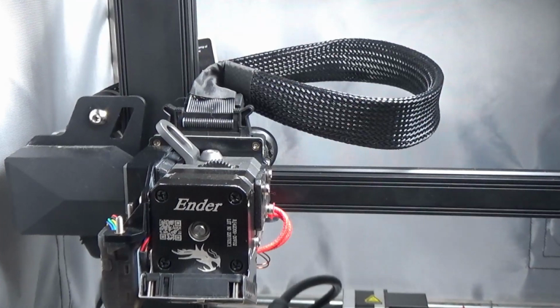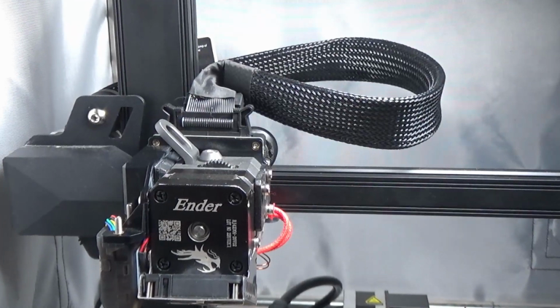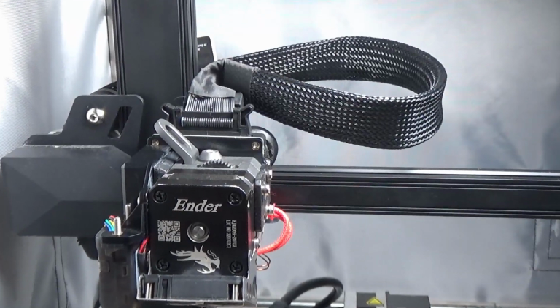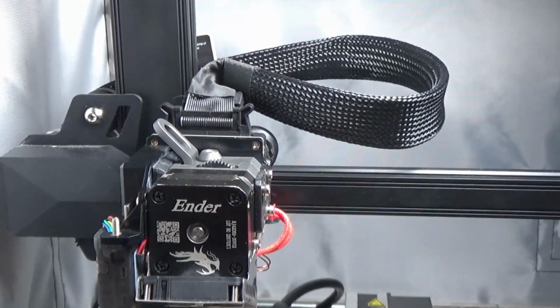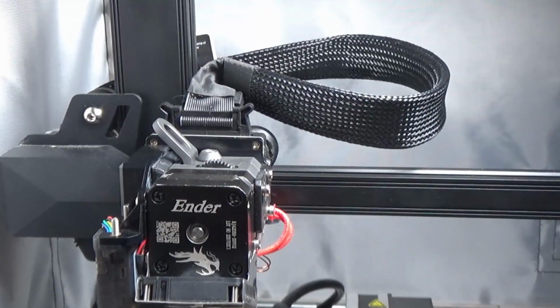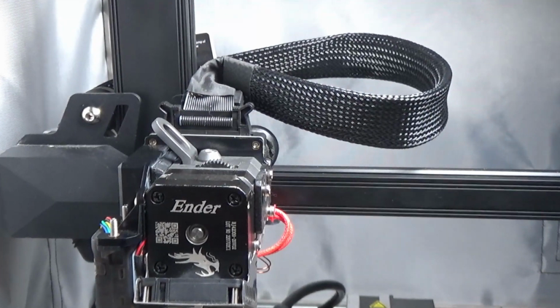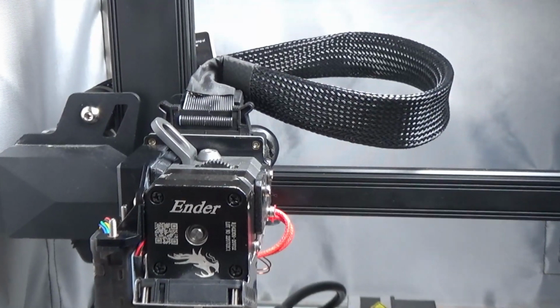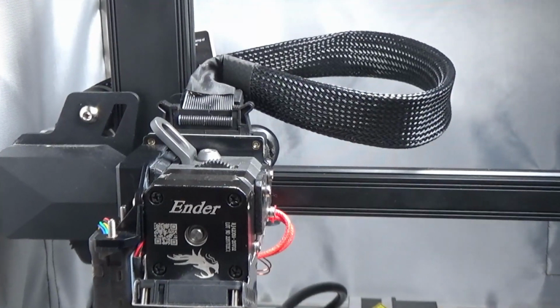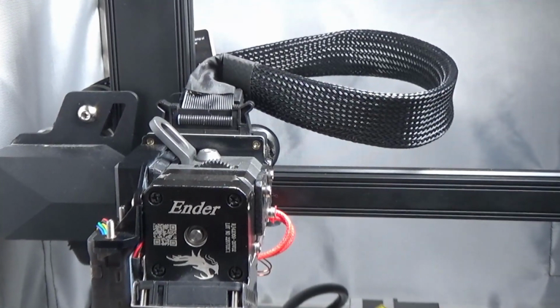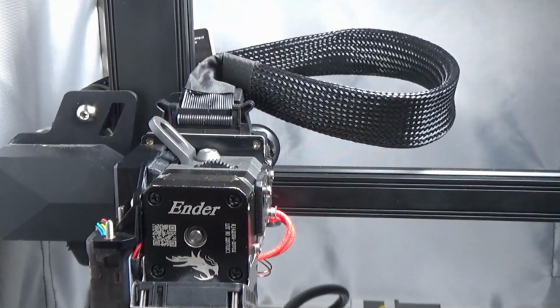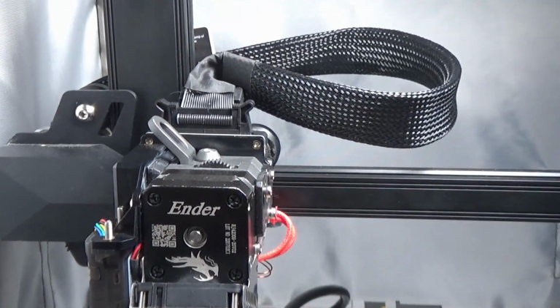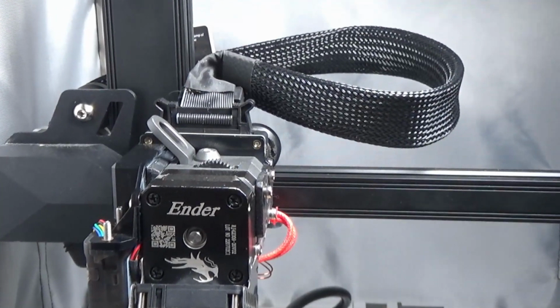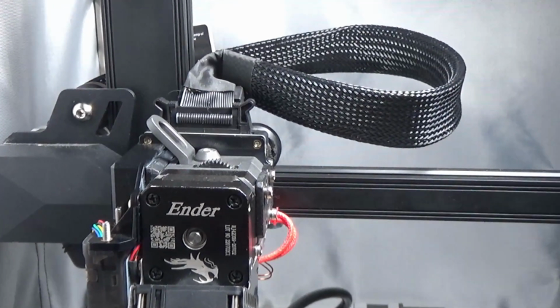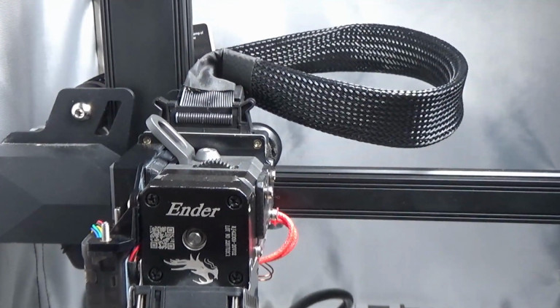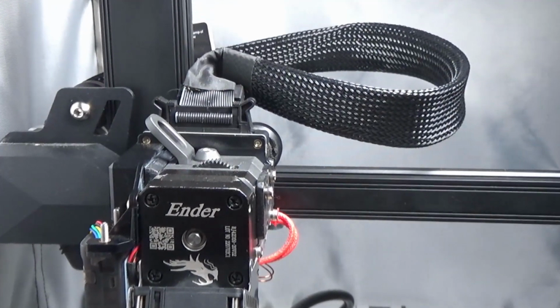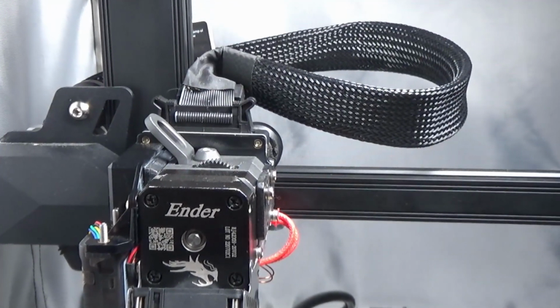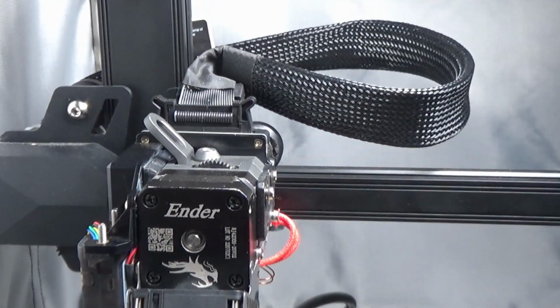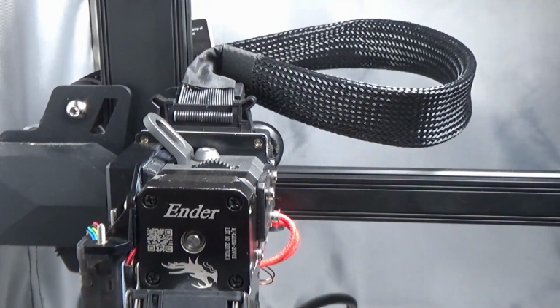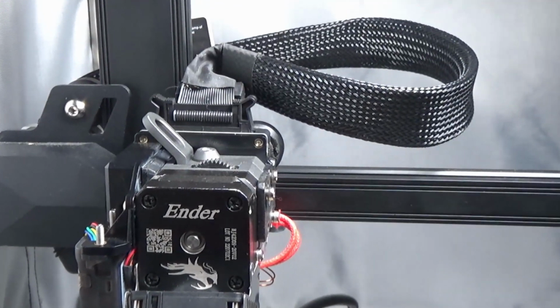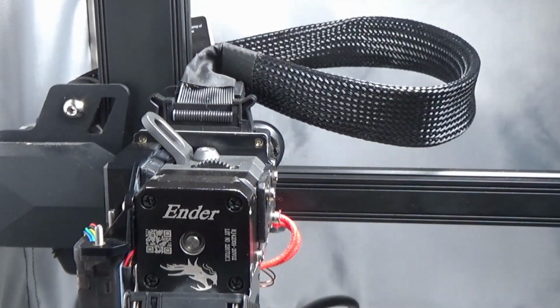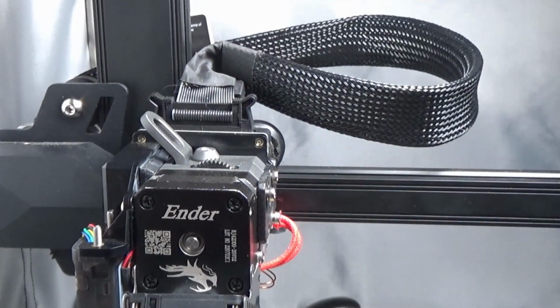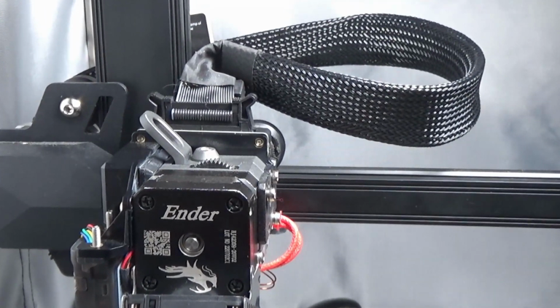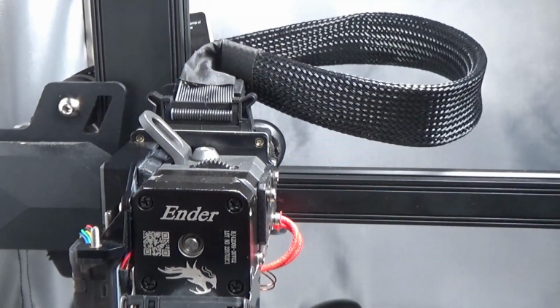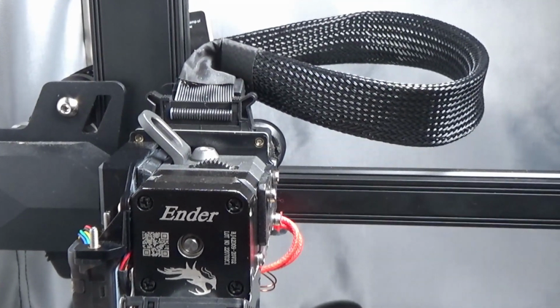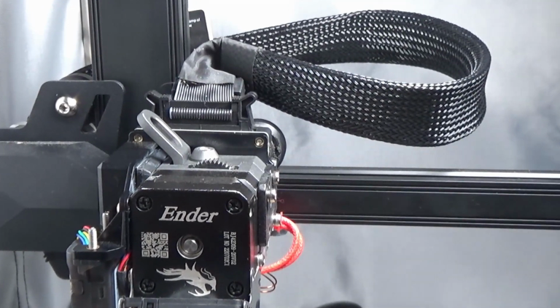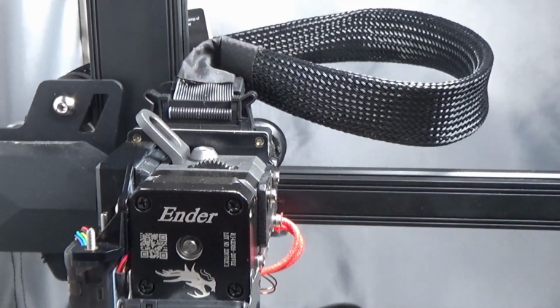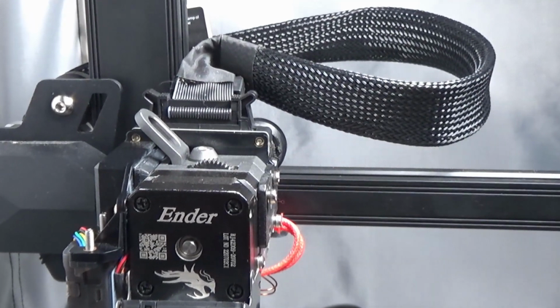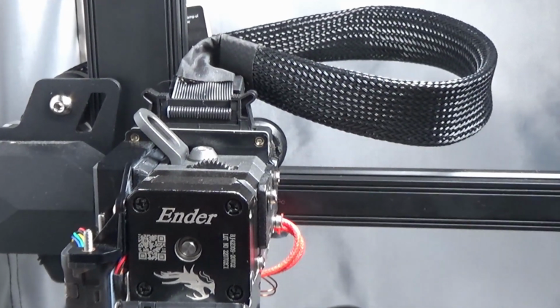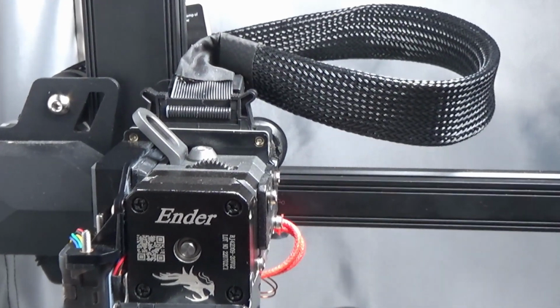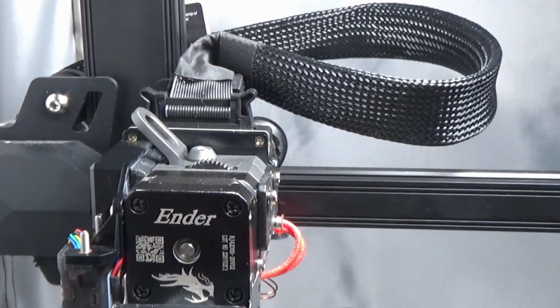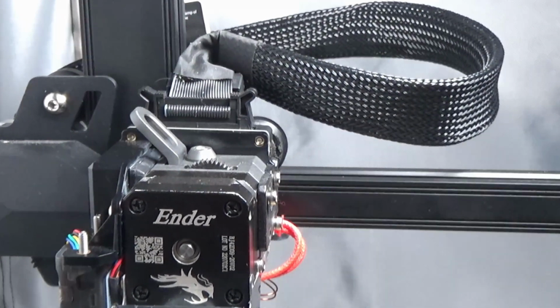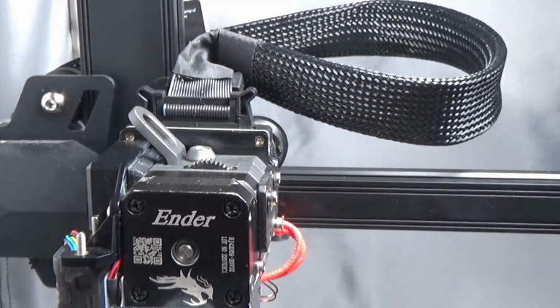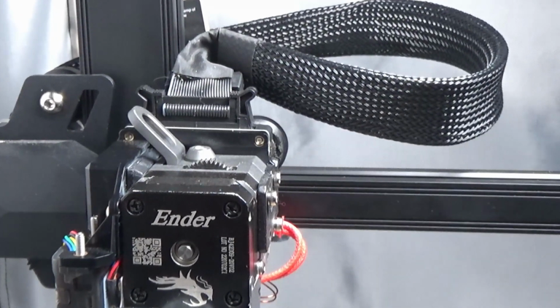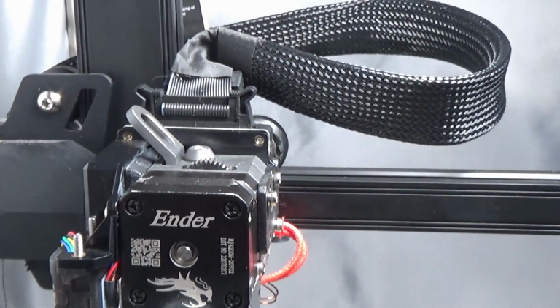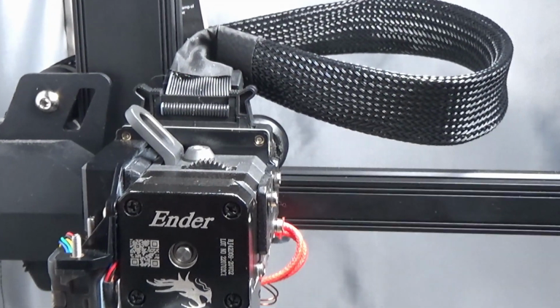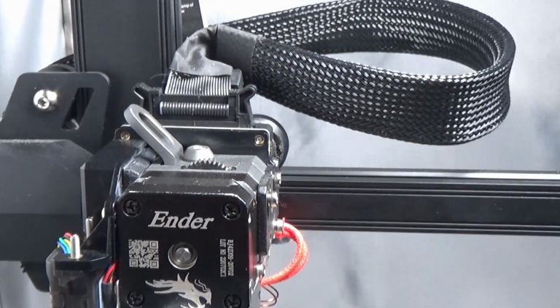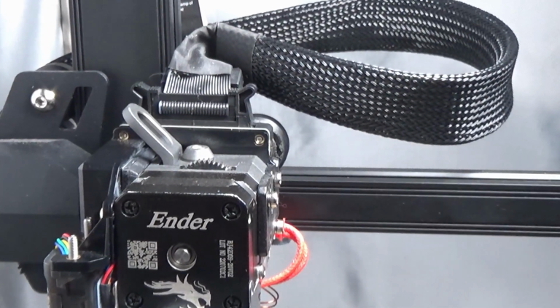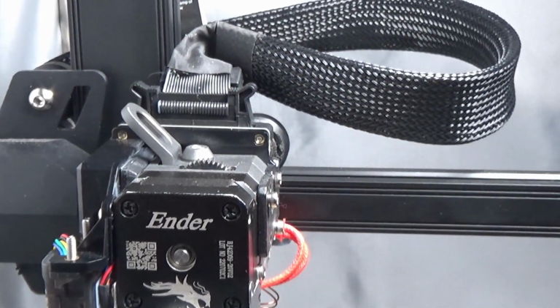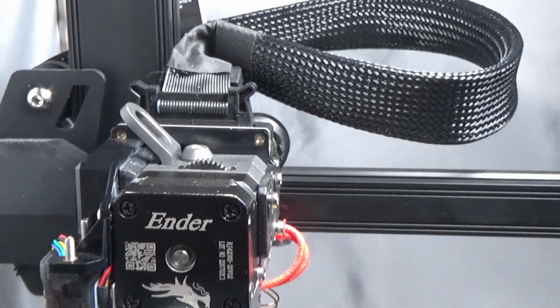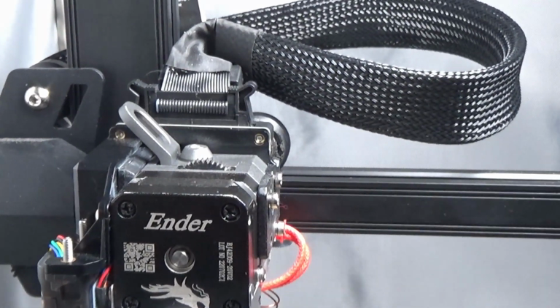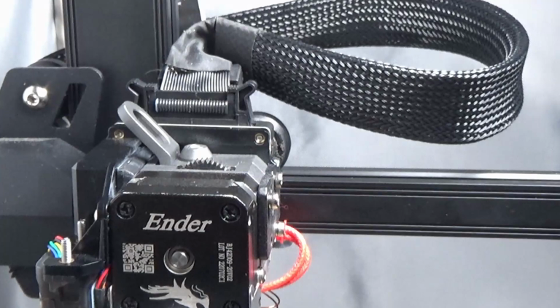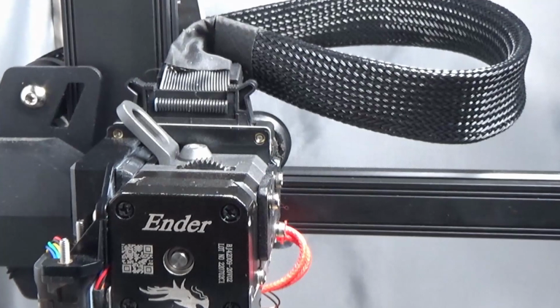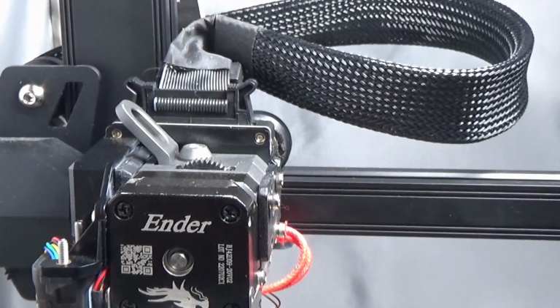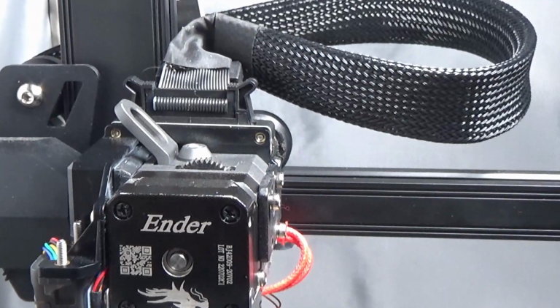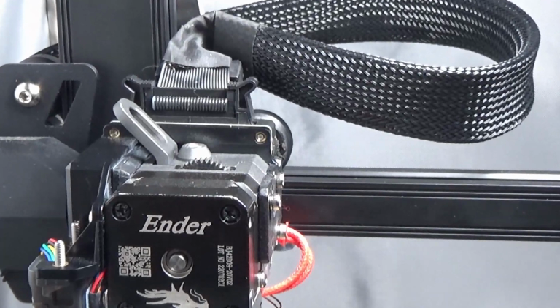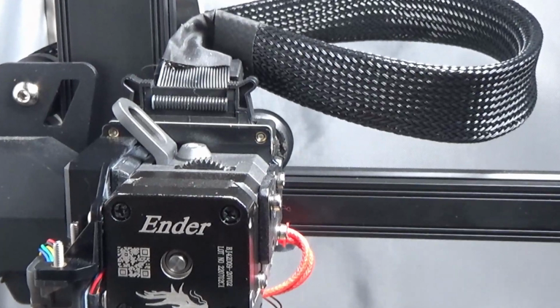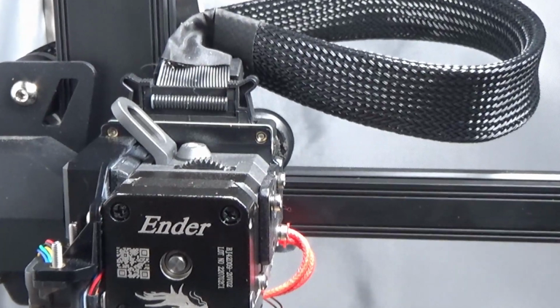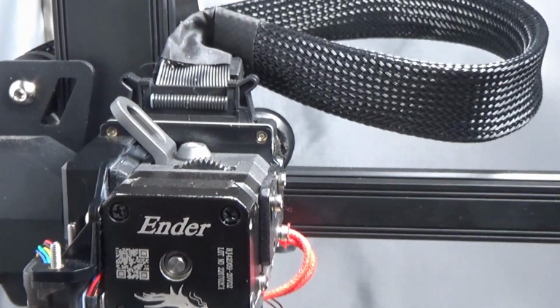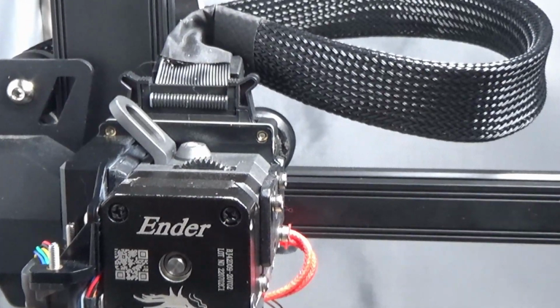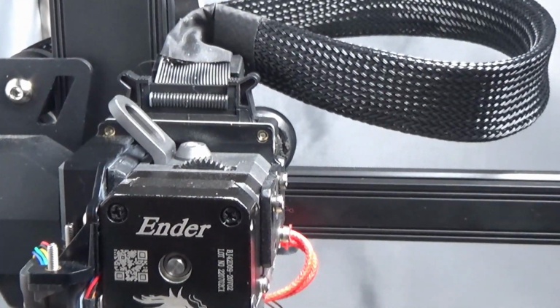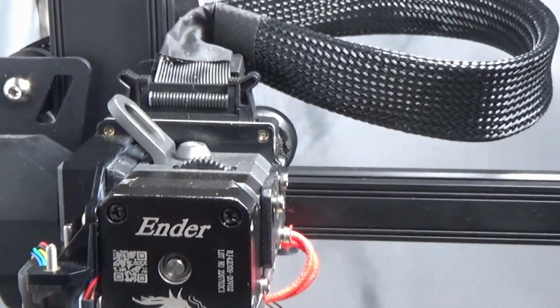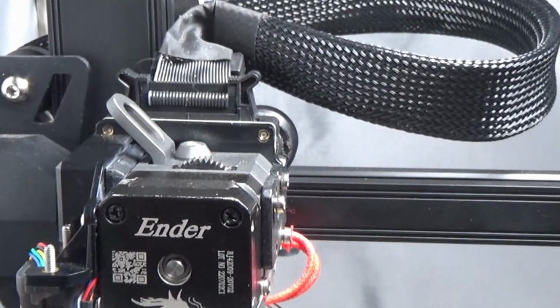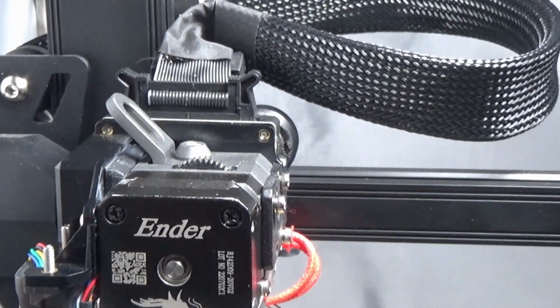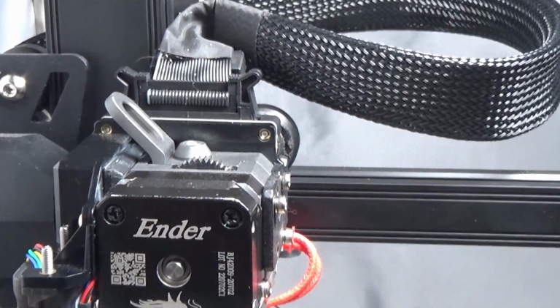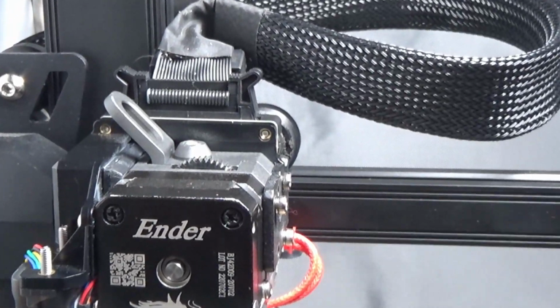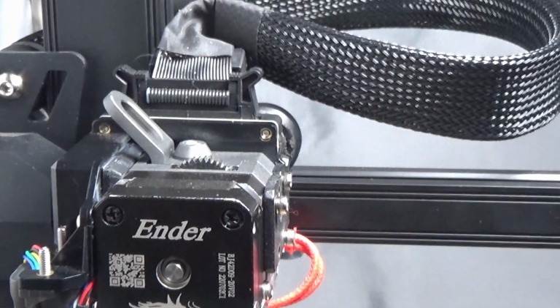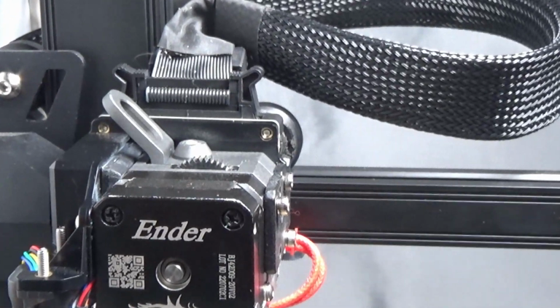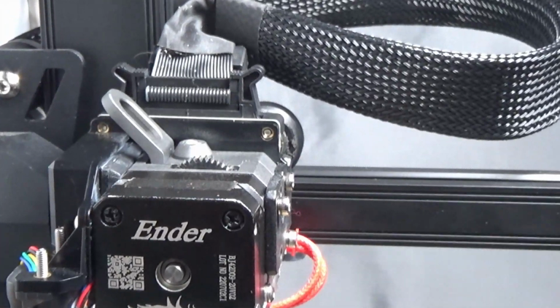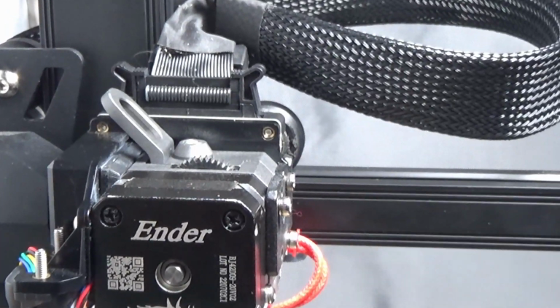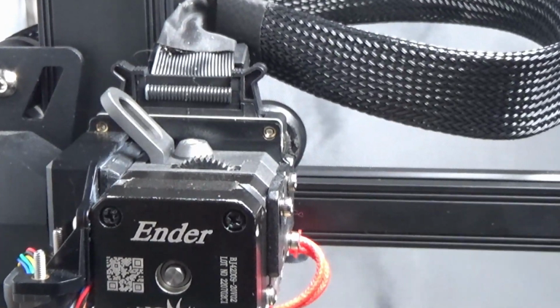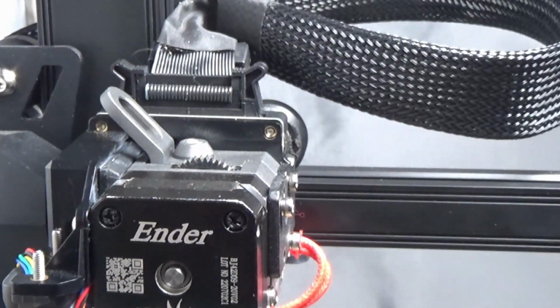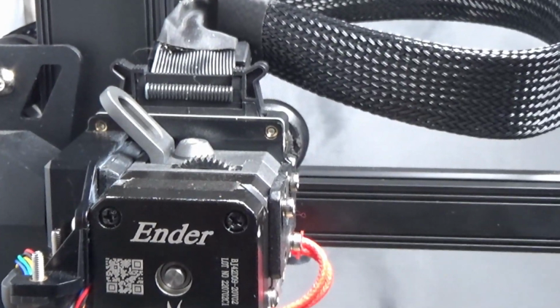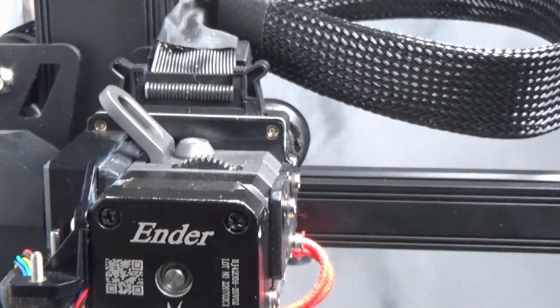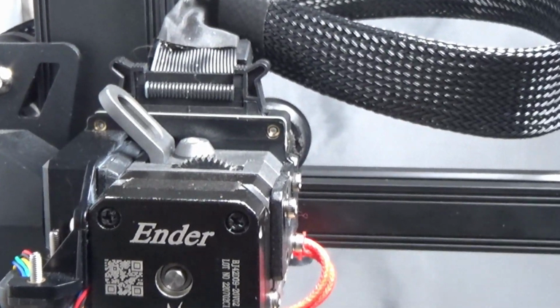G'day, my name's Jim and today I'm going to be showing you how to unclog your hot end and replace your heat block and nozzle on a Sprite extruder.